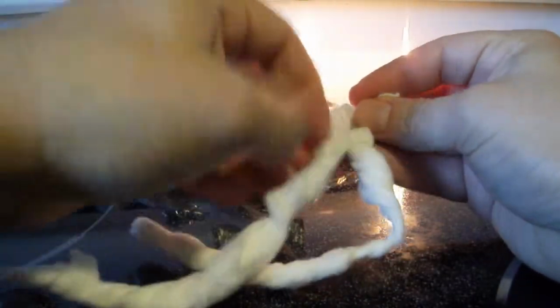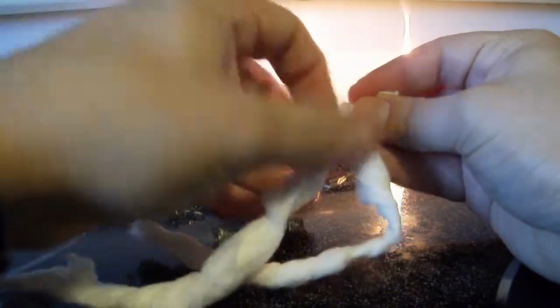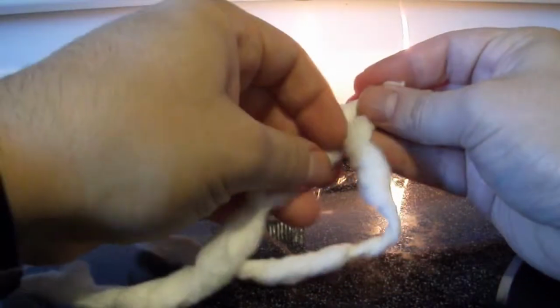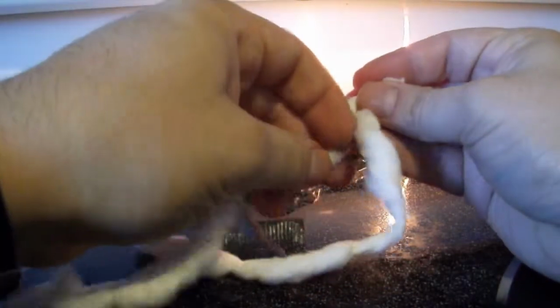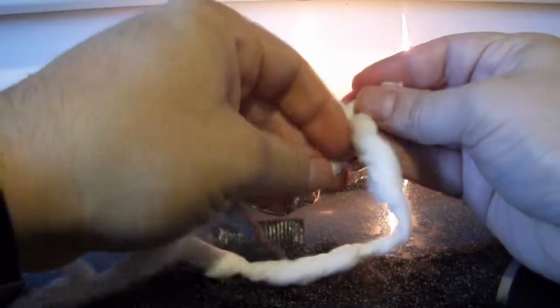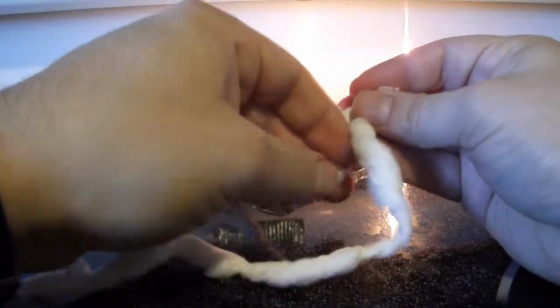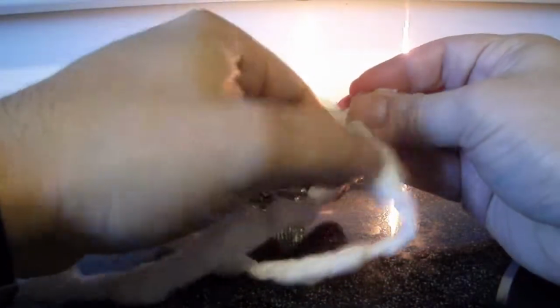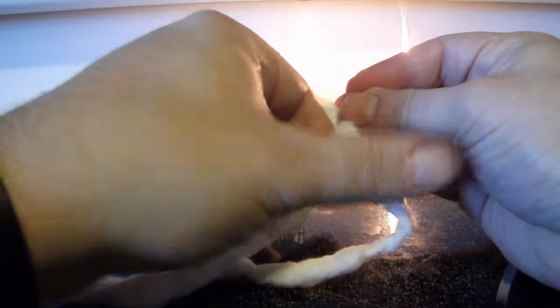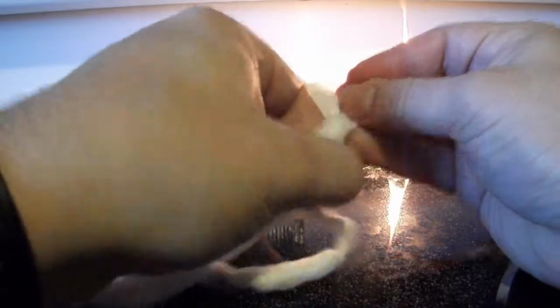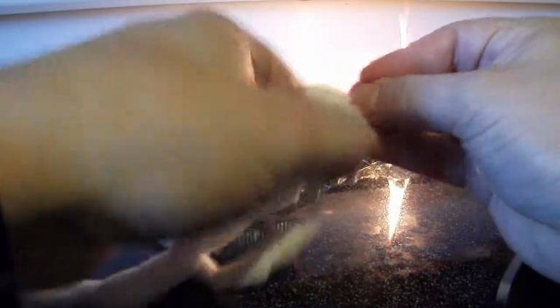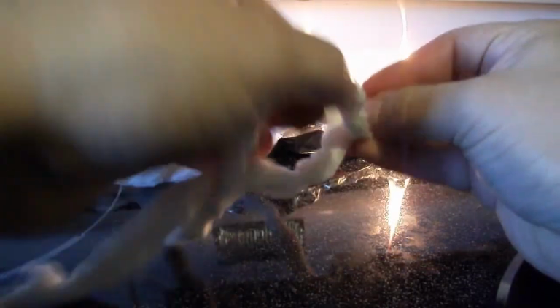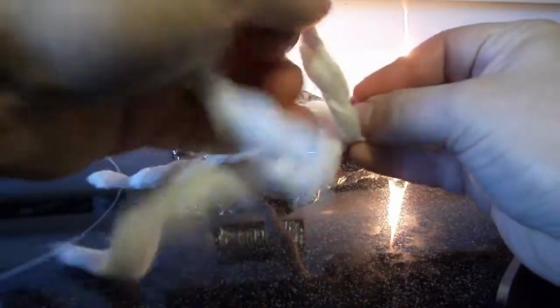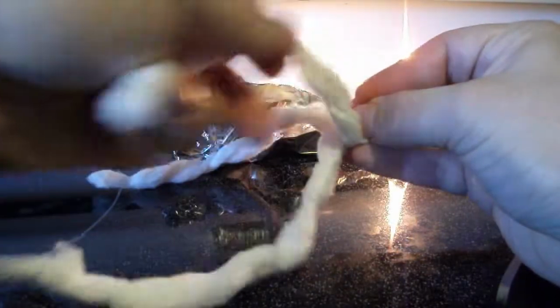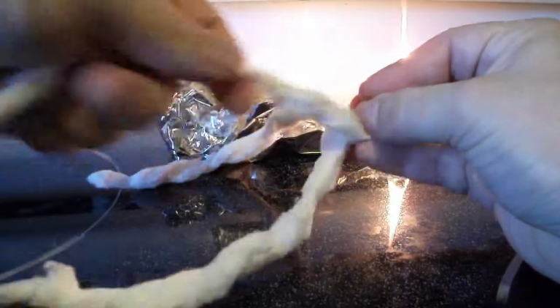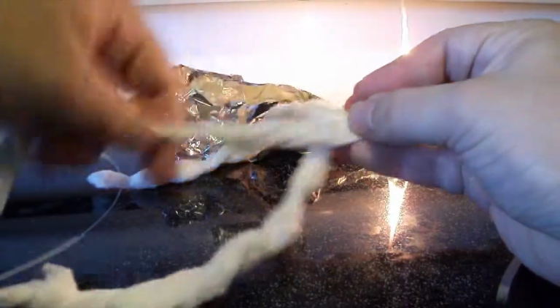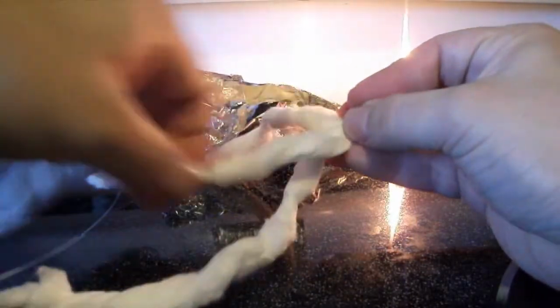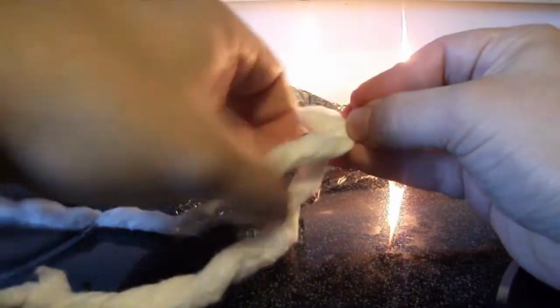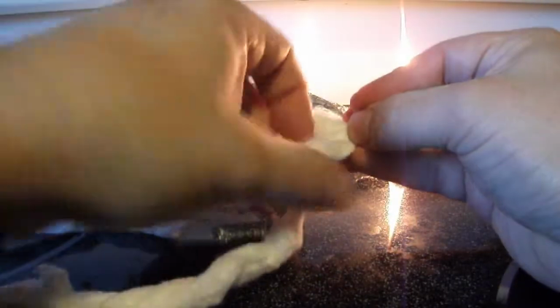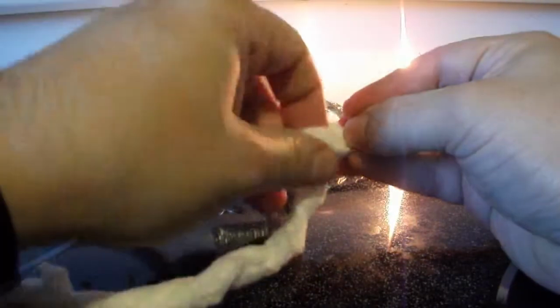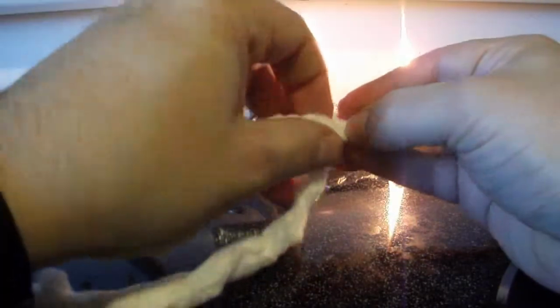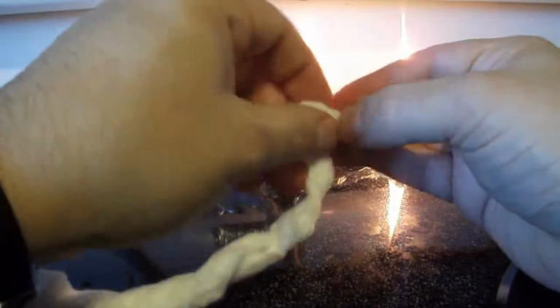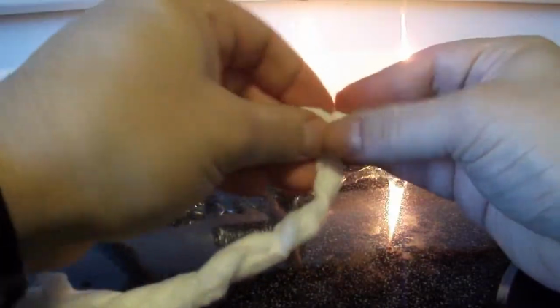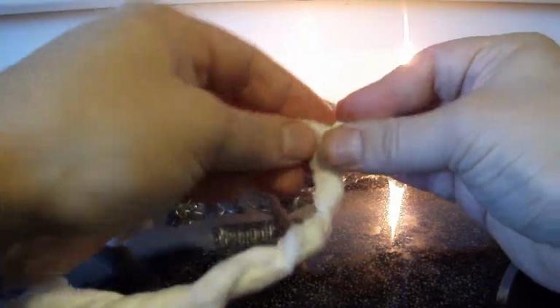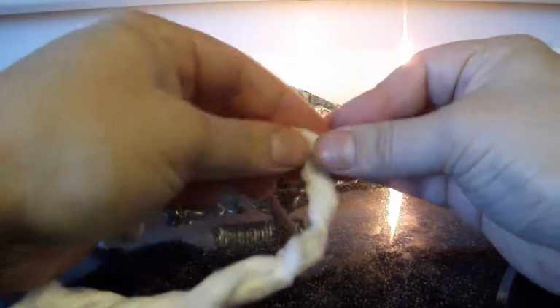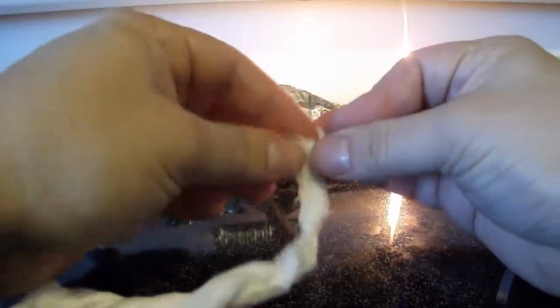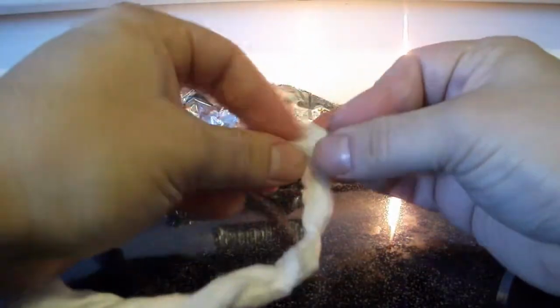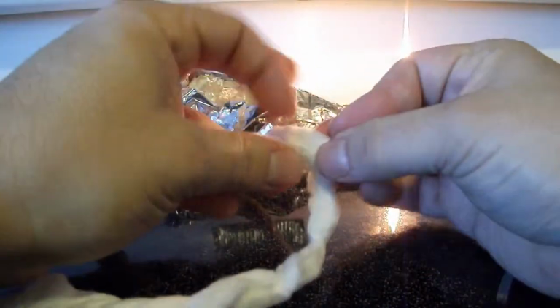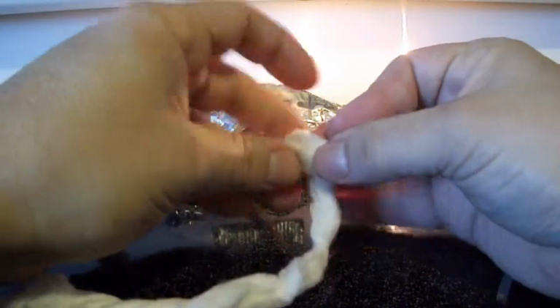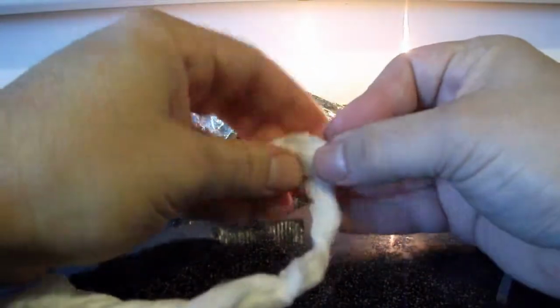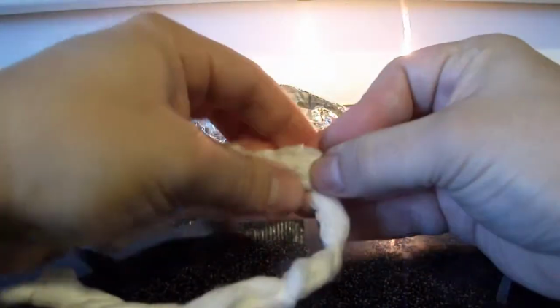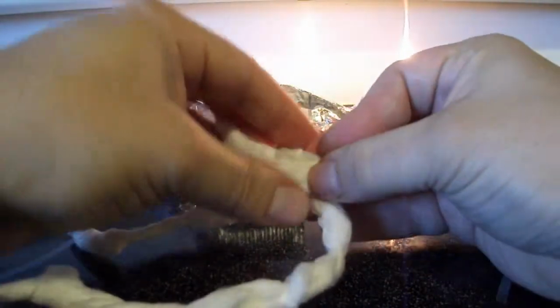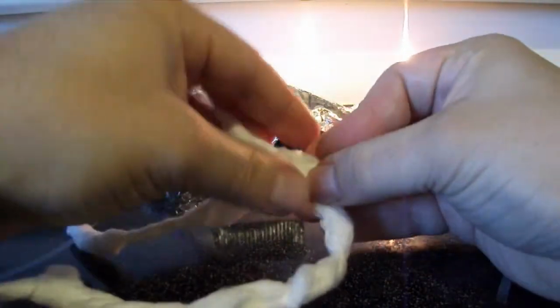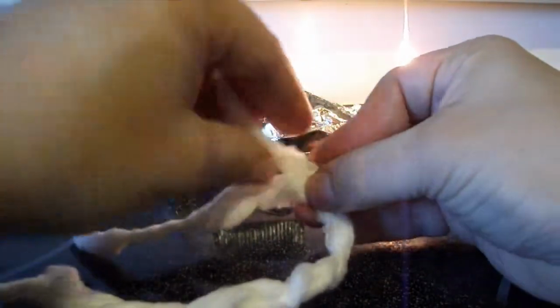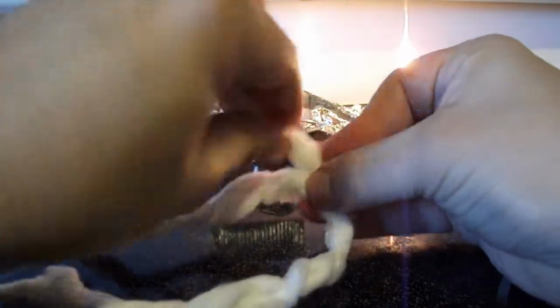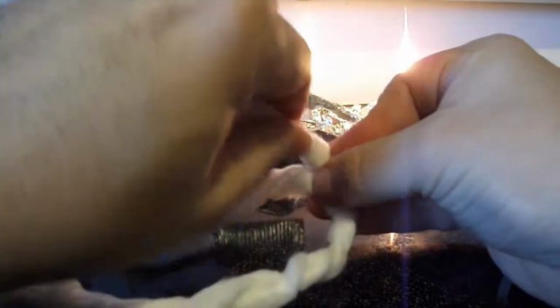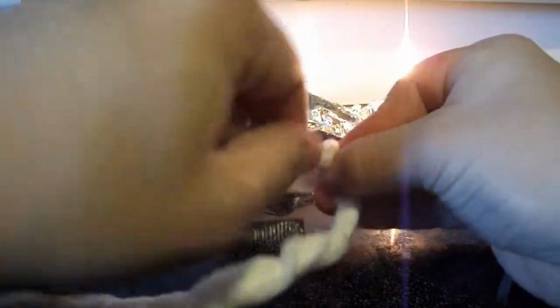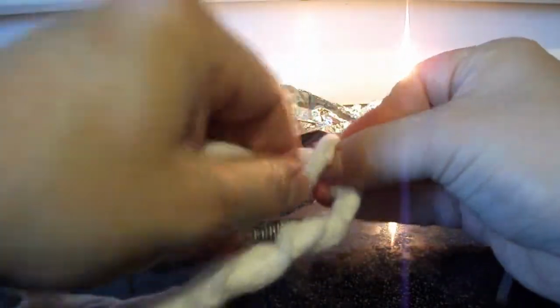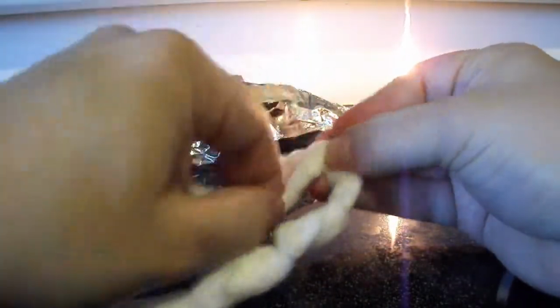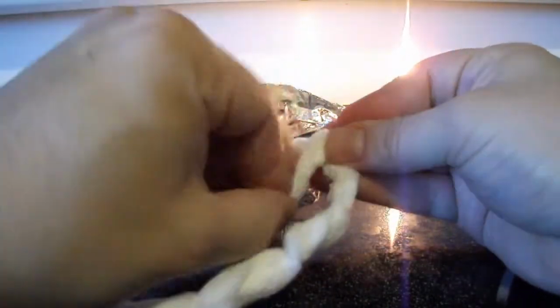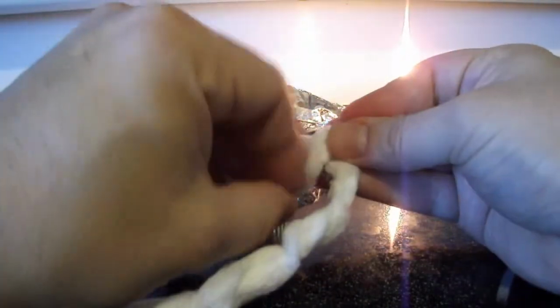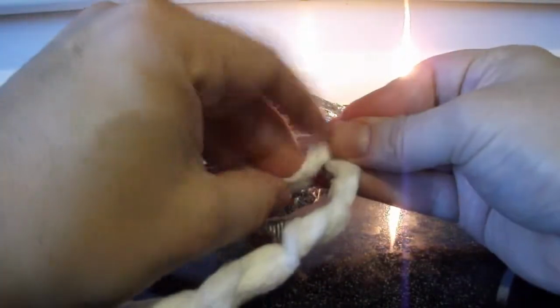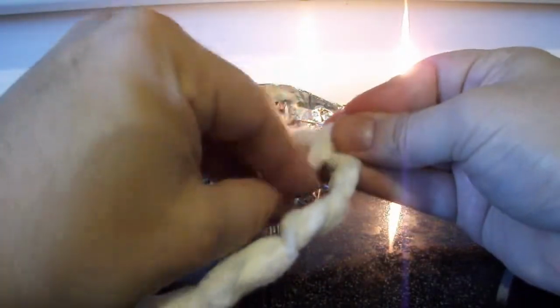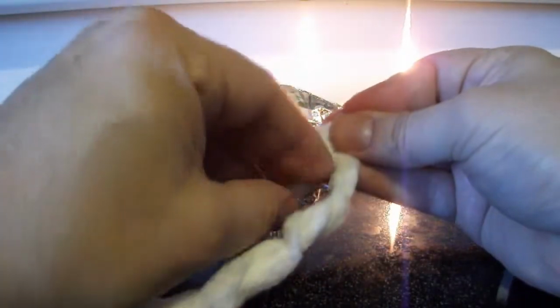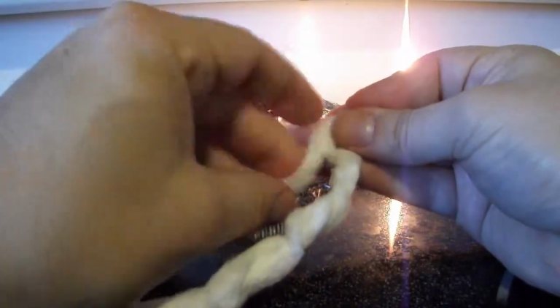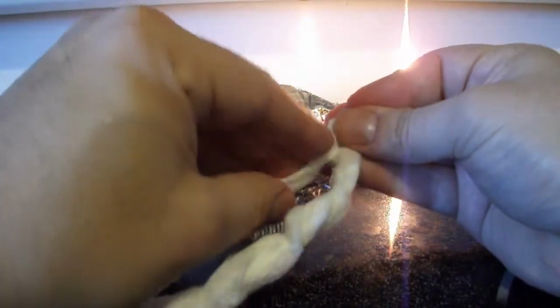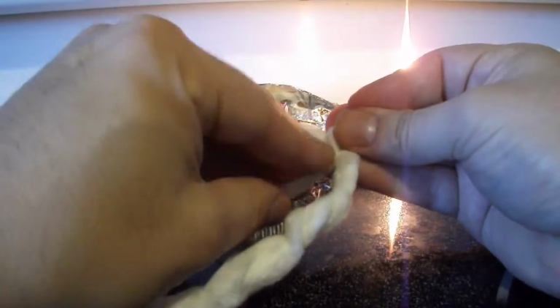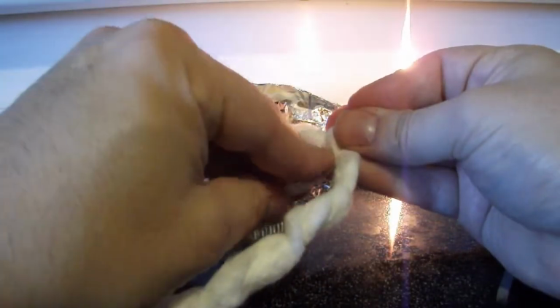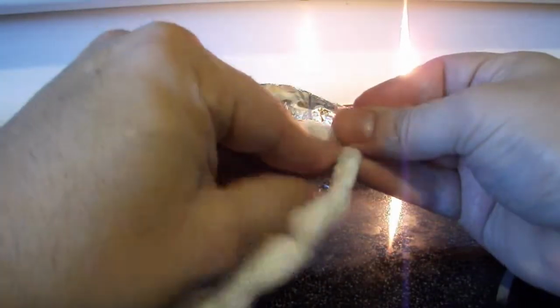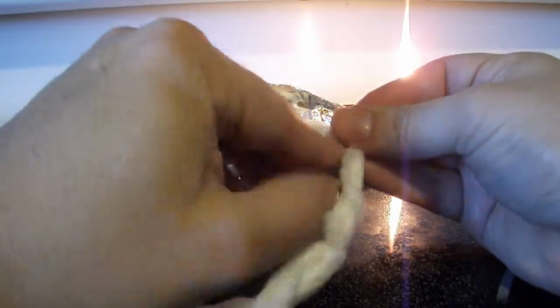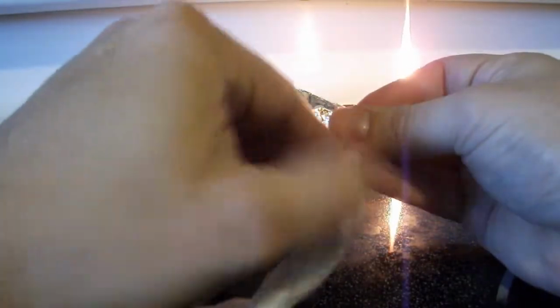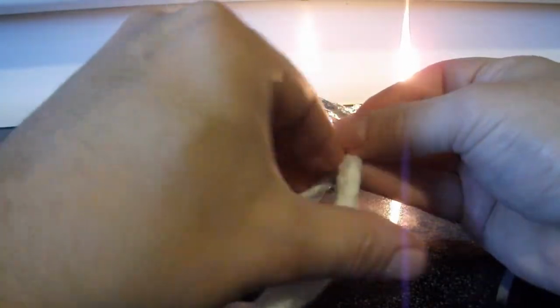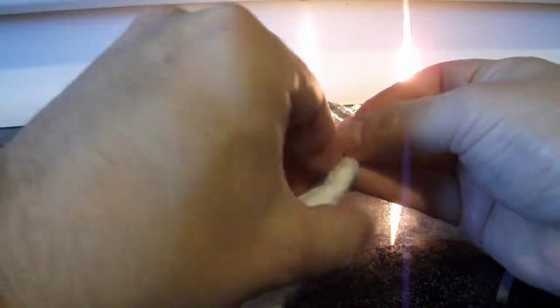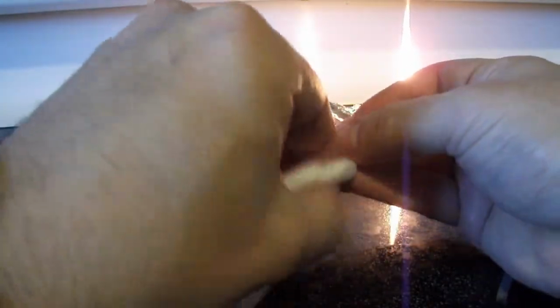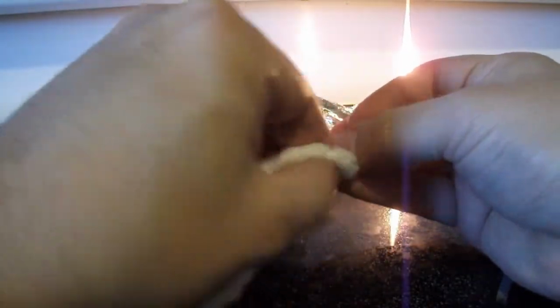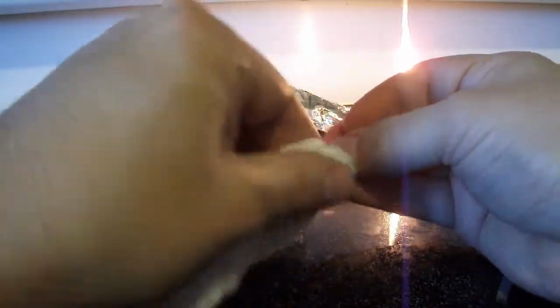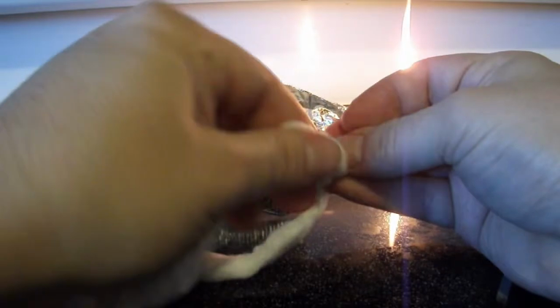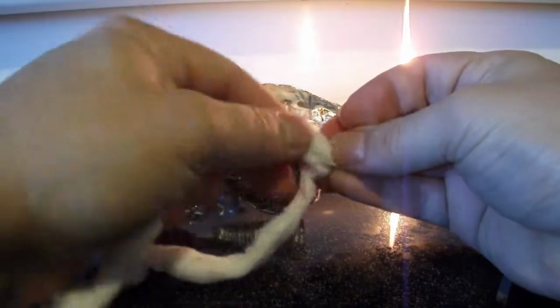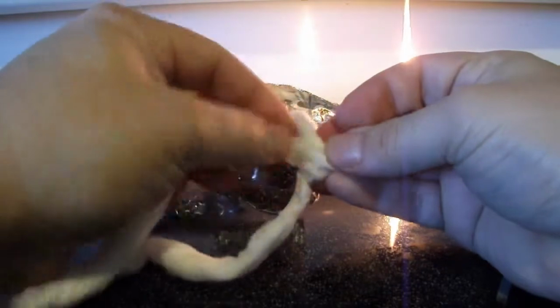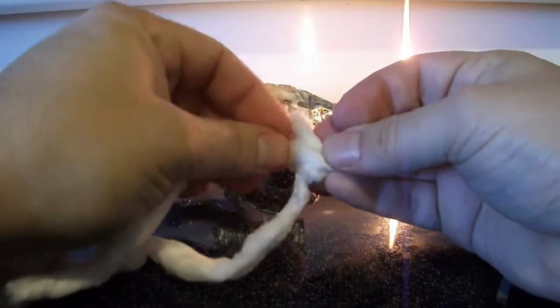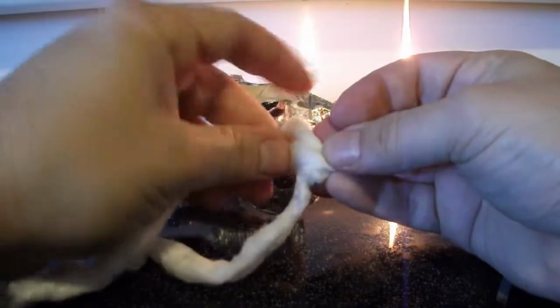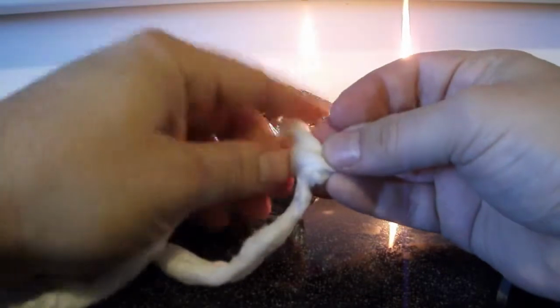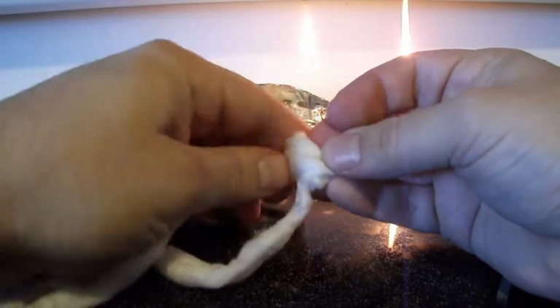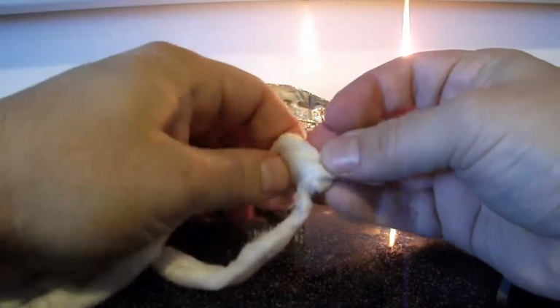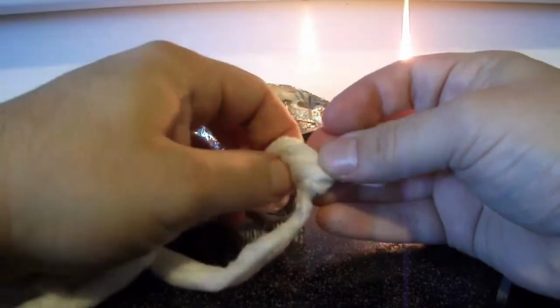If you plan ahead, it's just easier to buy a wick. I twist the ends to keep the braid from fraying, but it is not essential.